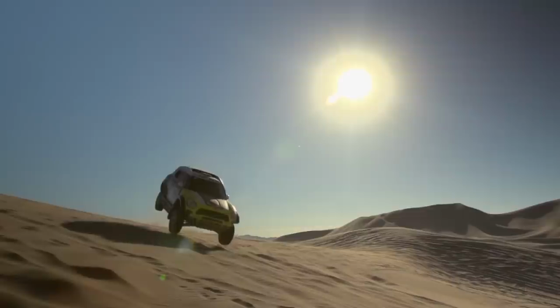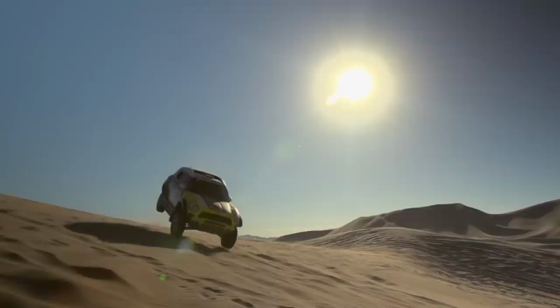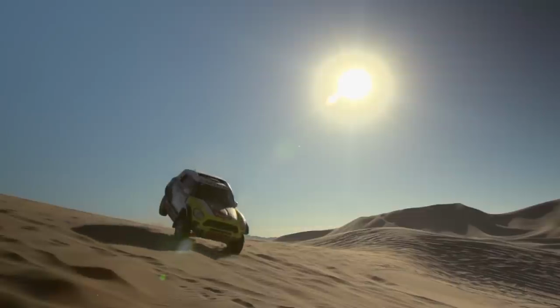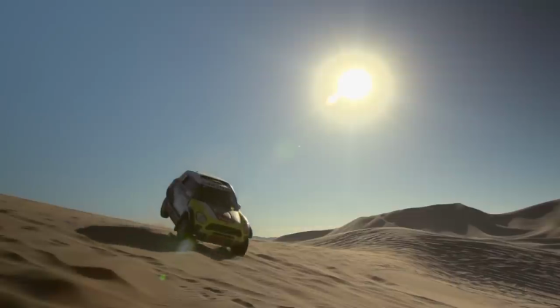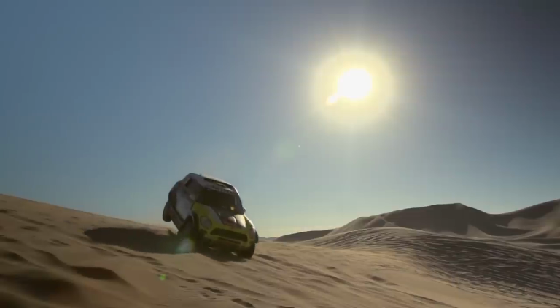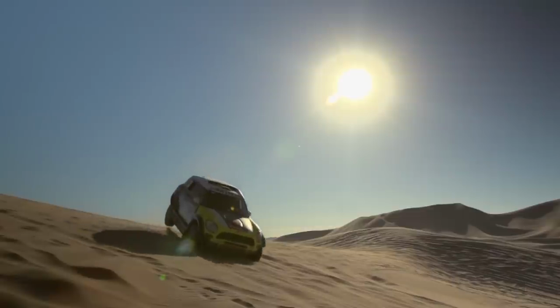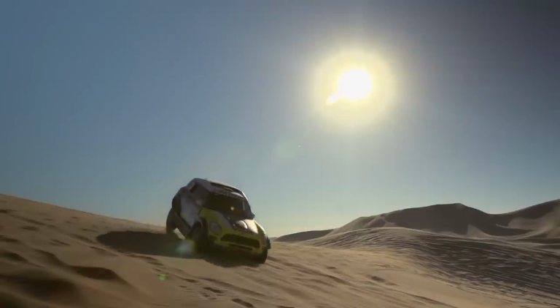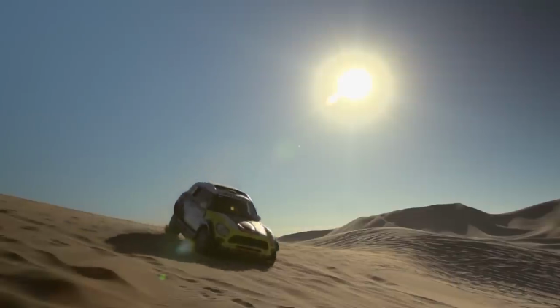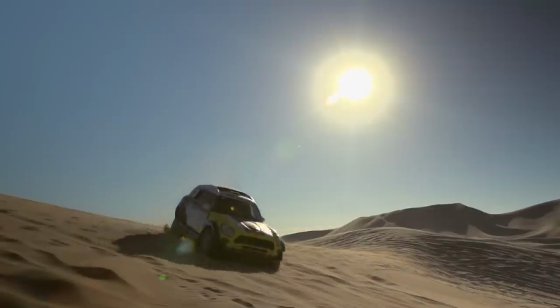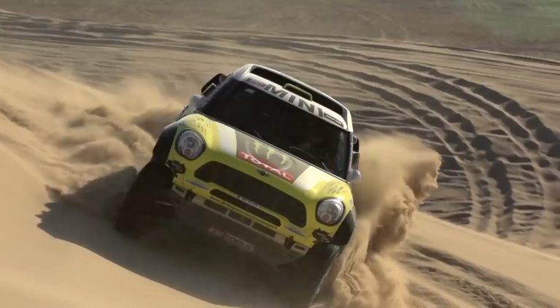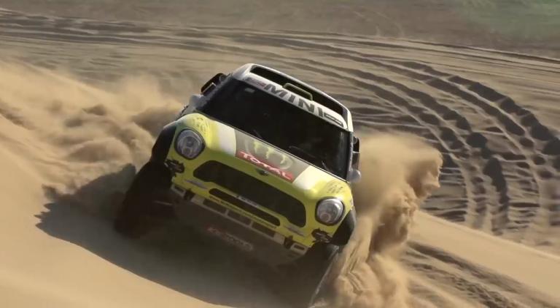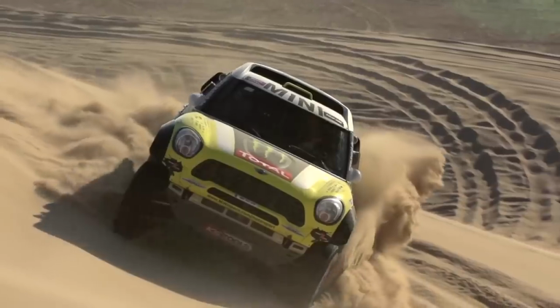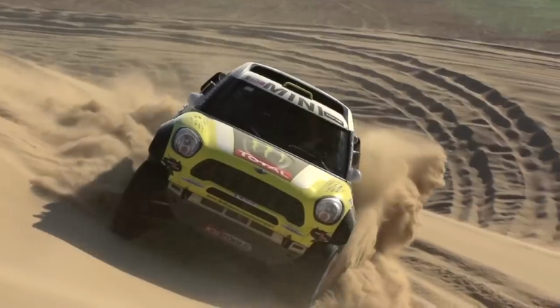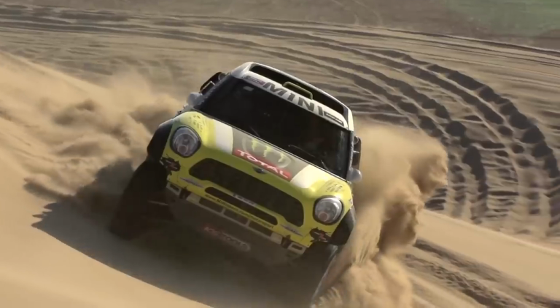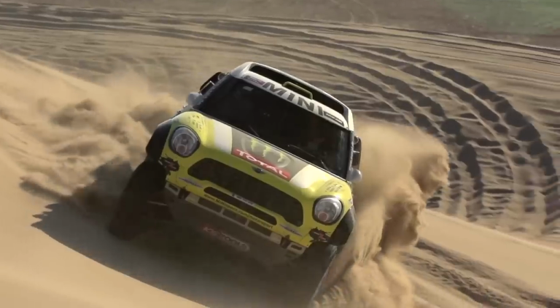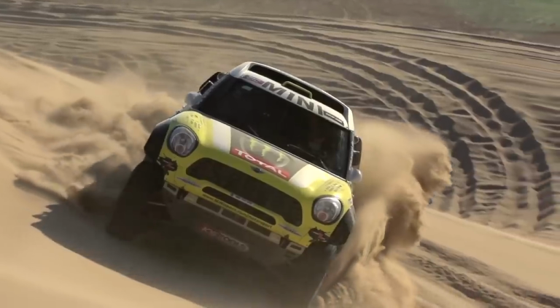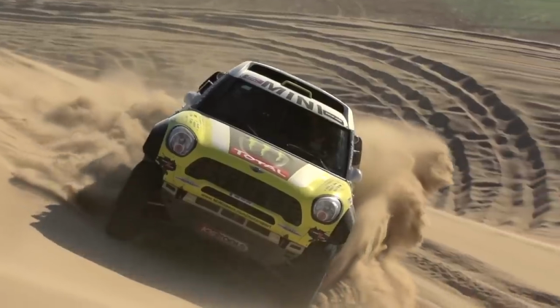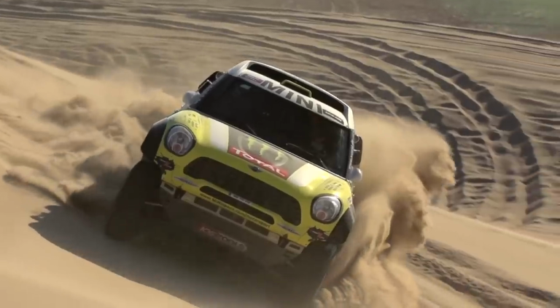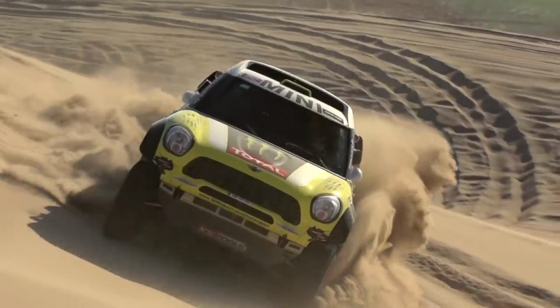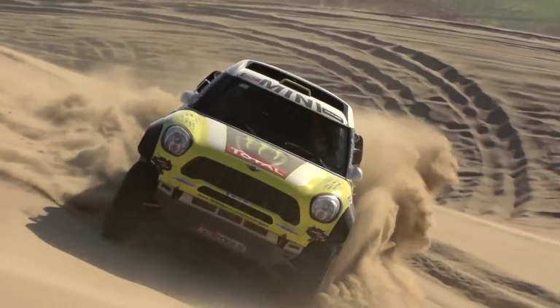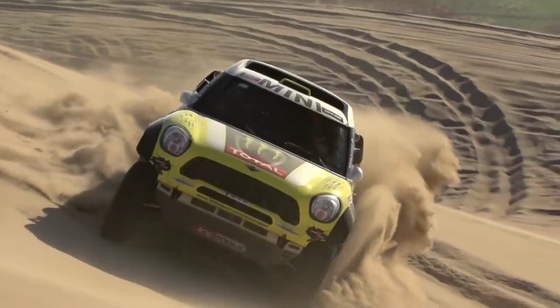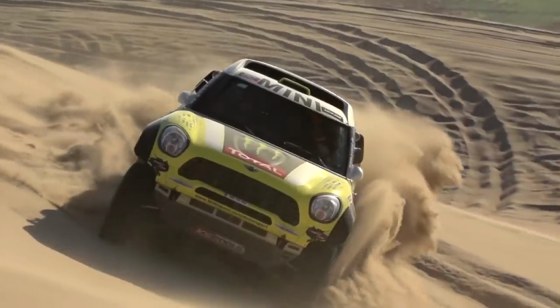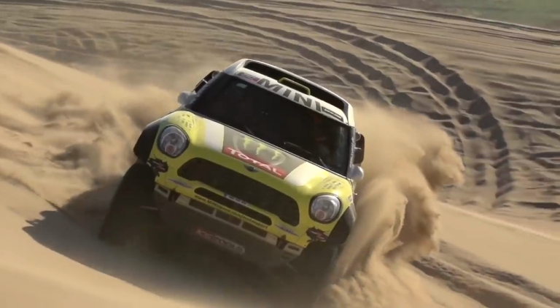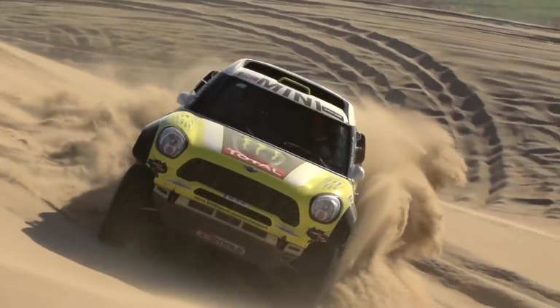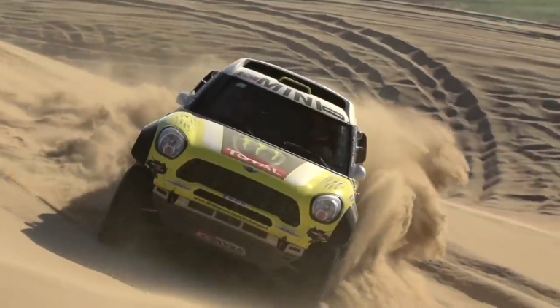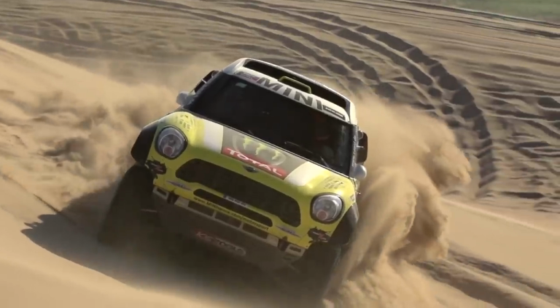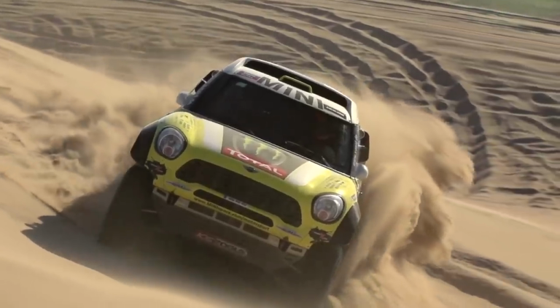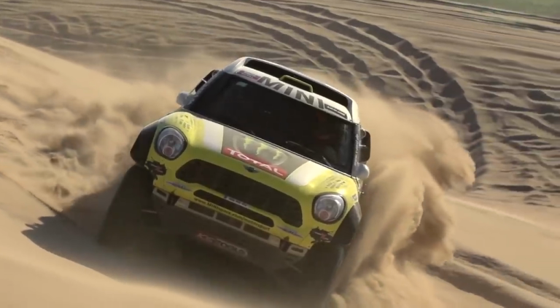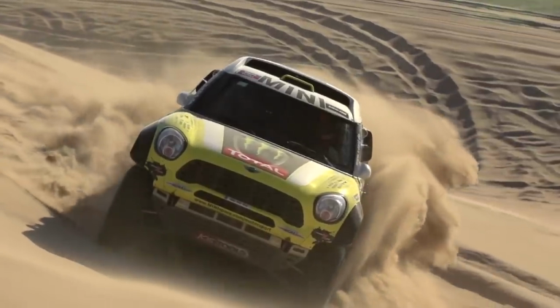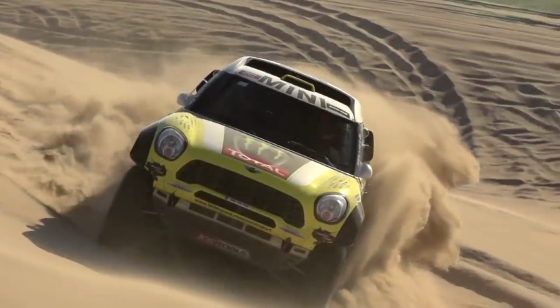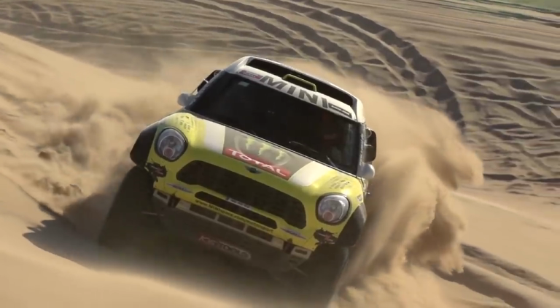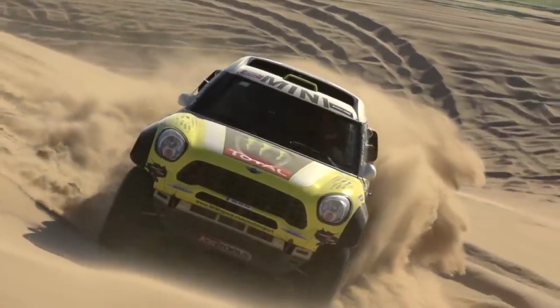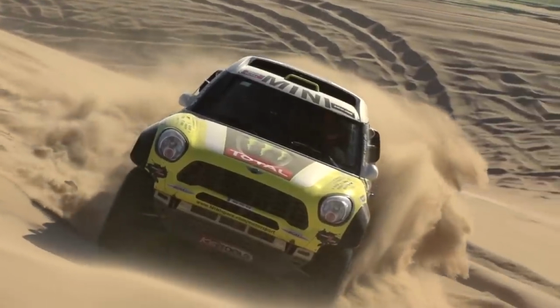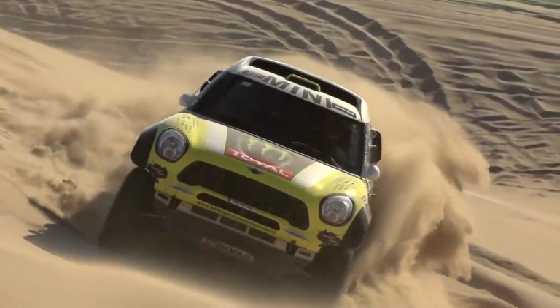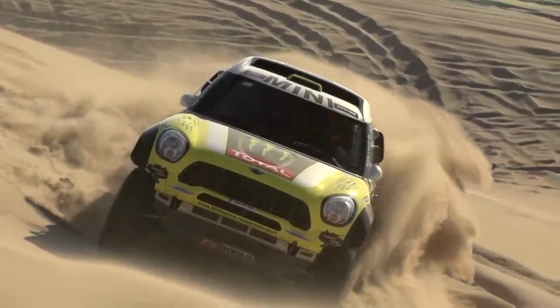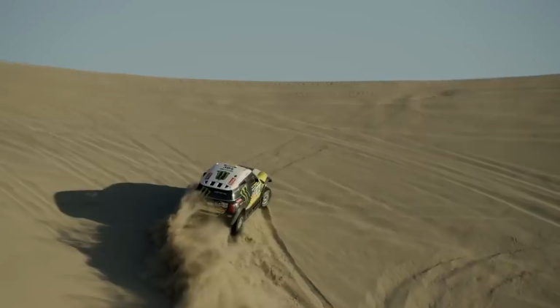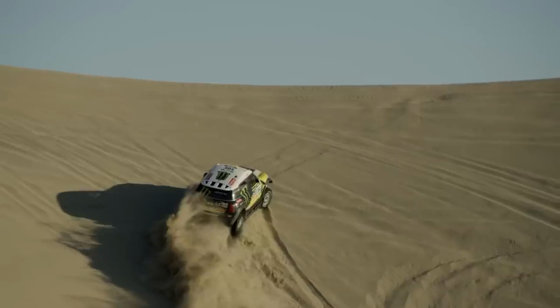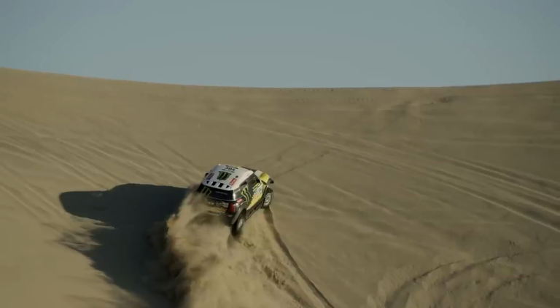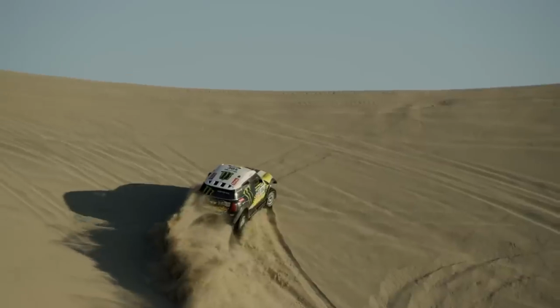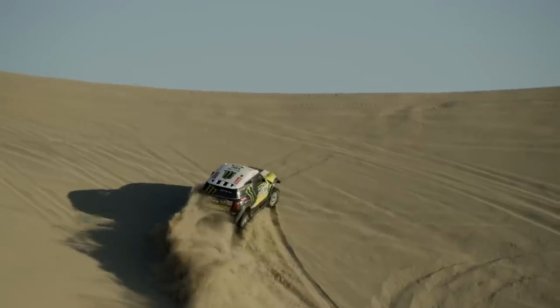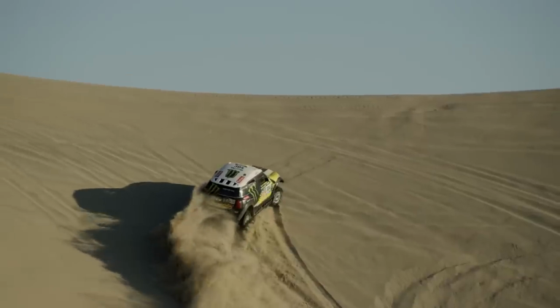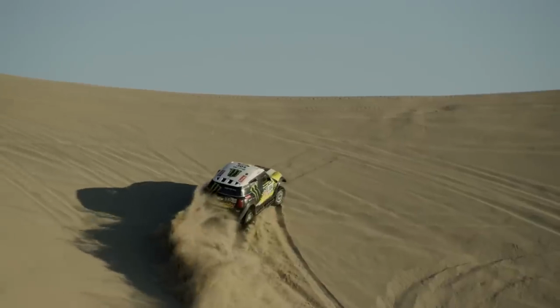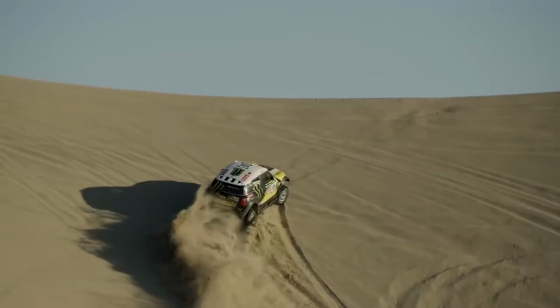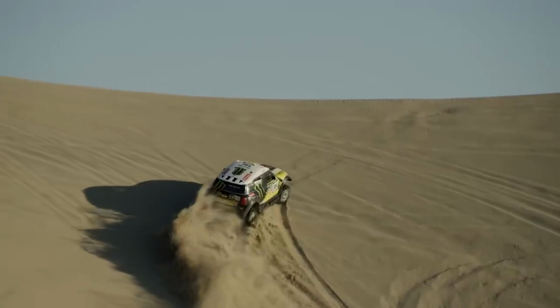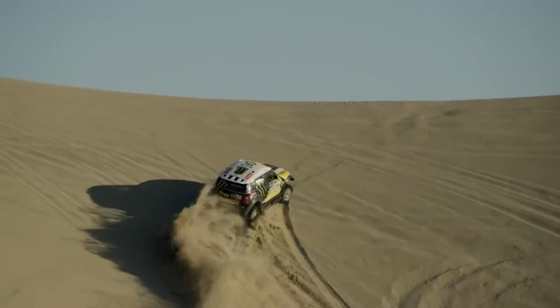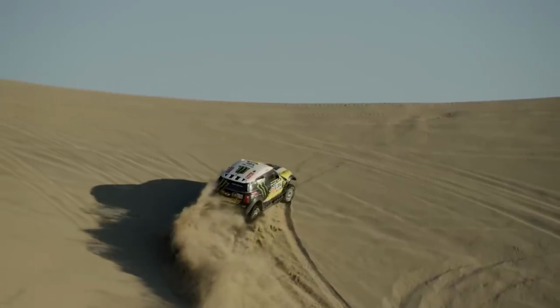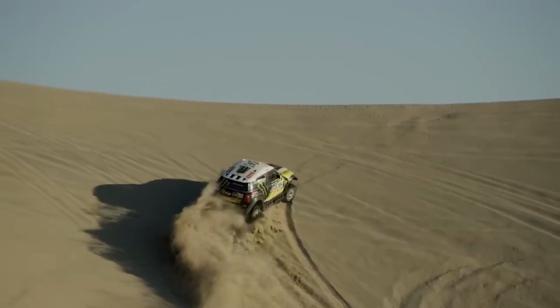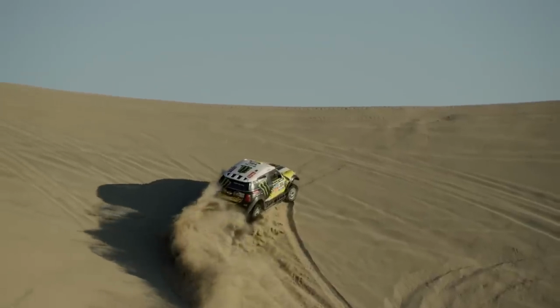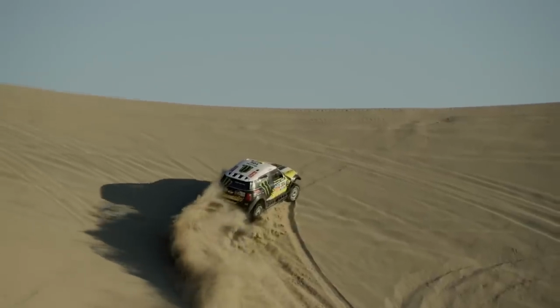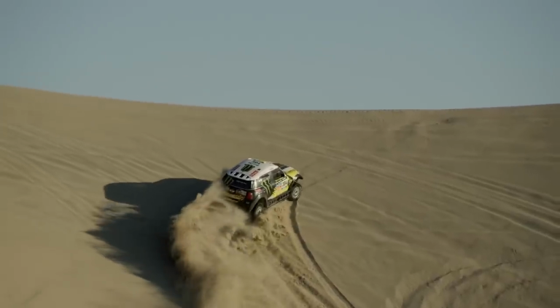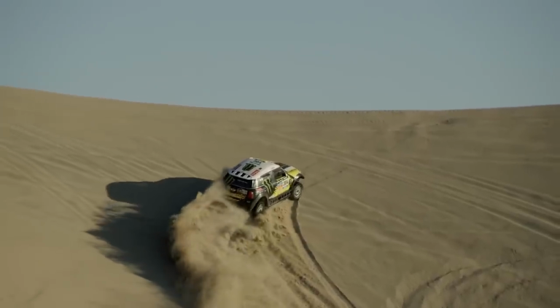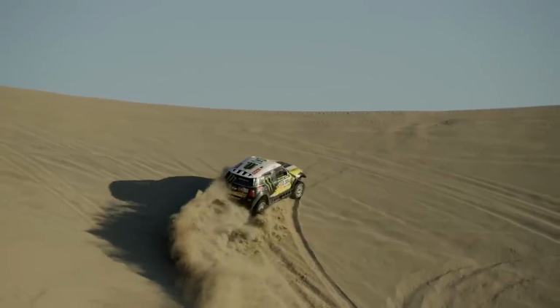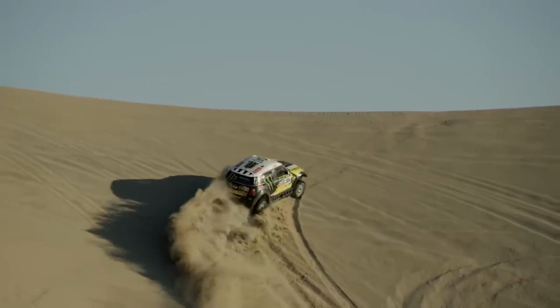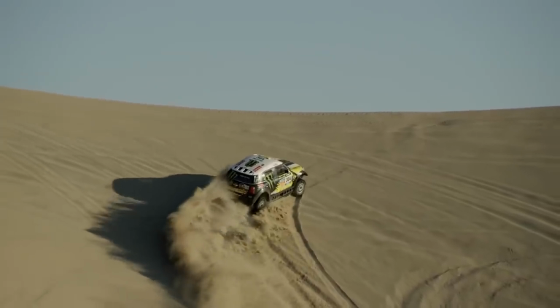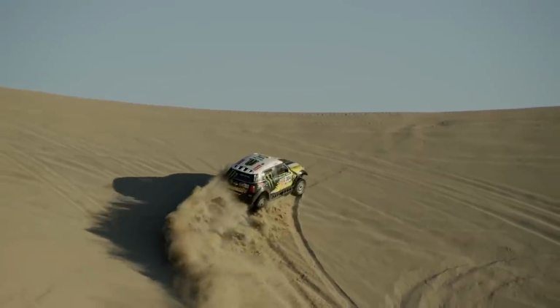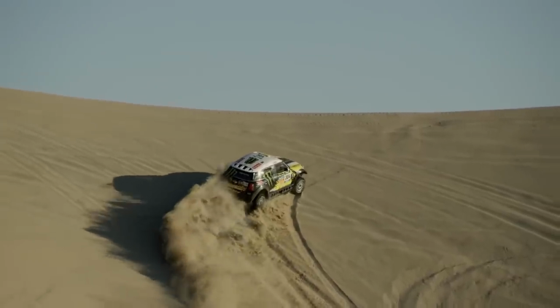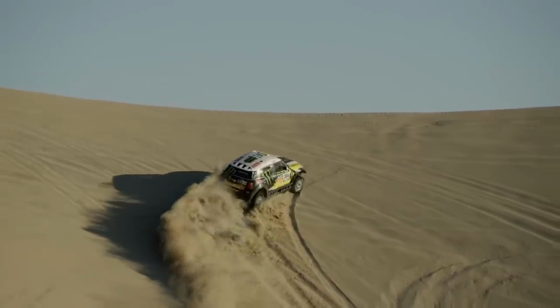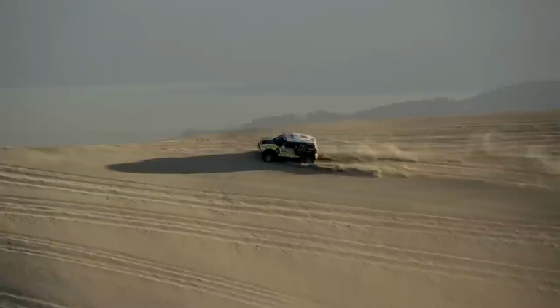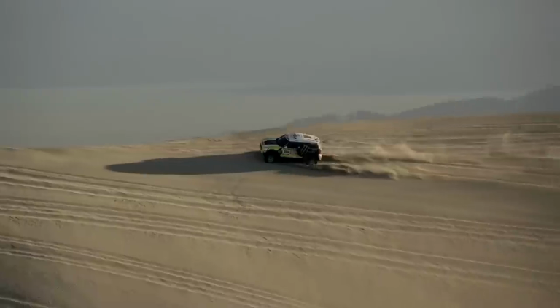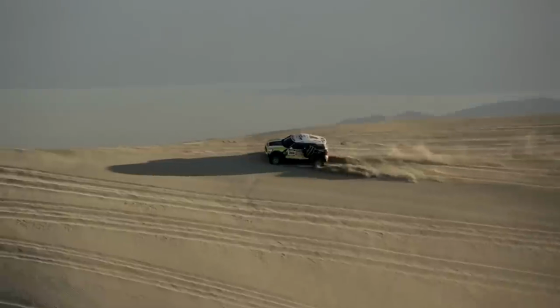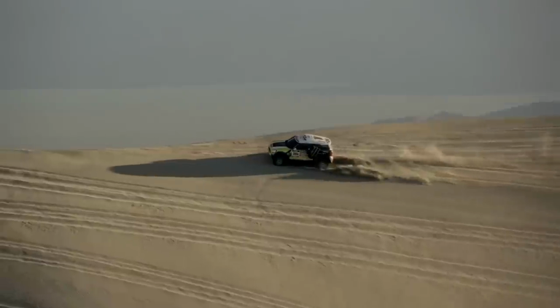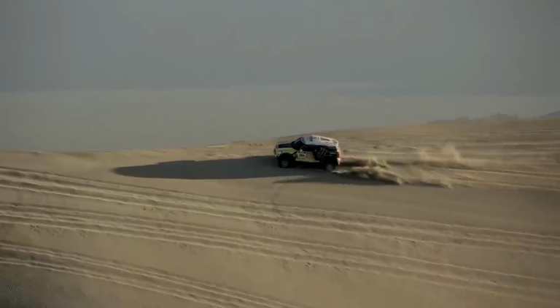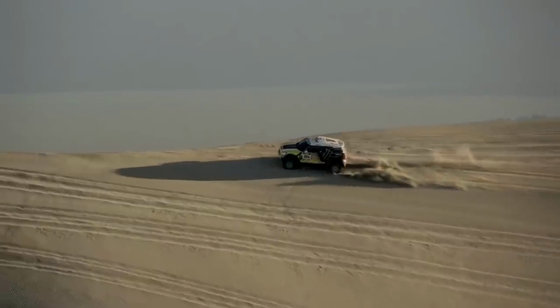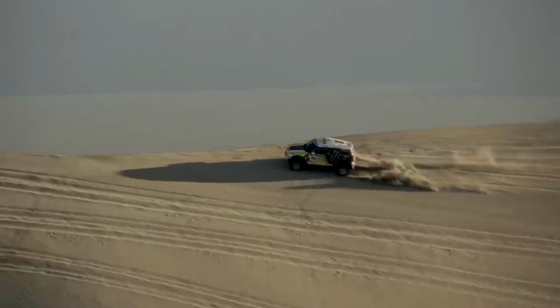This is the world's most expensive Mini, over a million dollars. But for that money, it can climb a dune as tall as the Empire State Building.